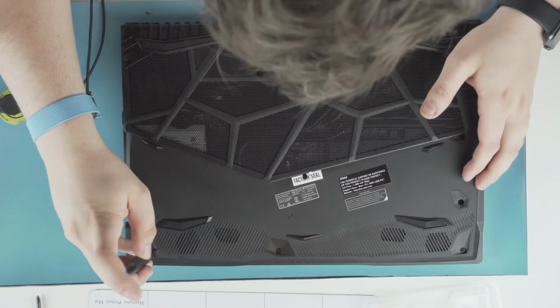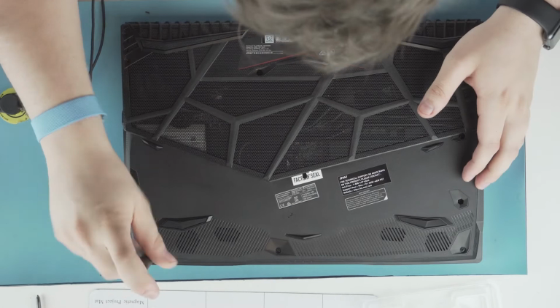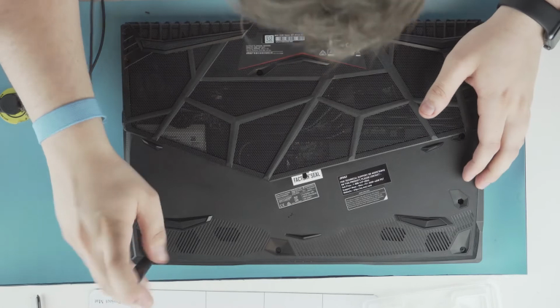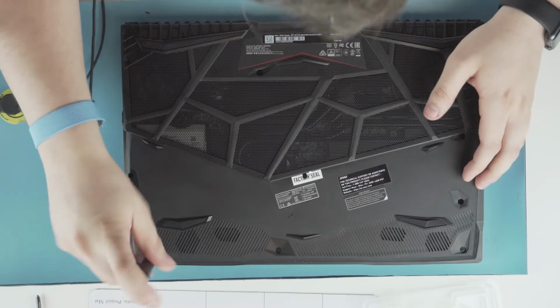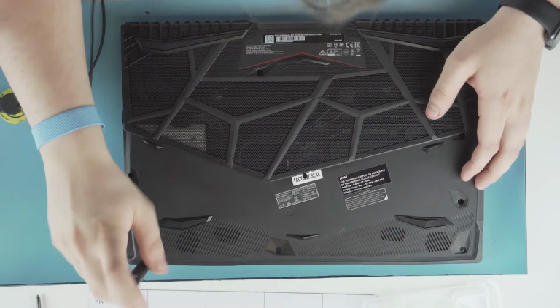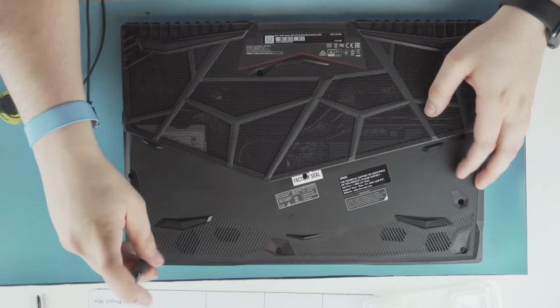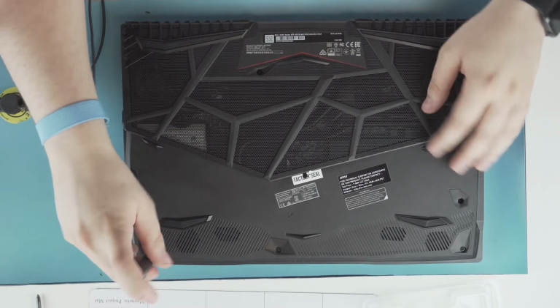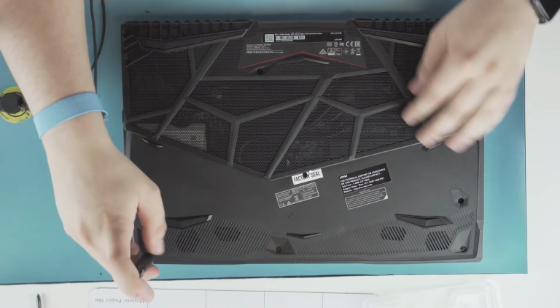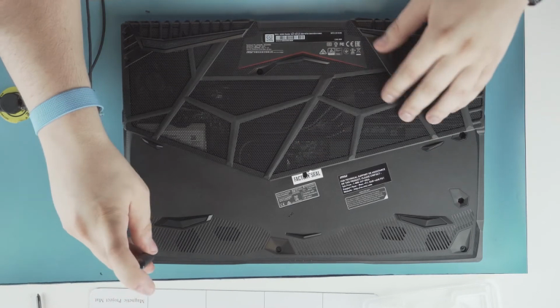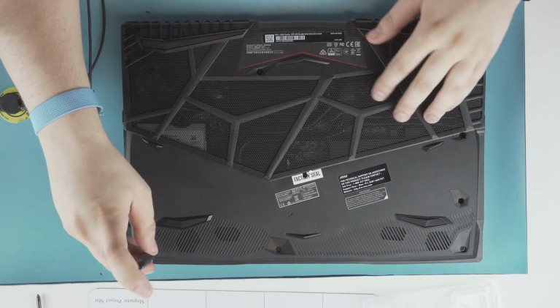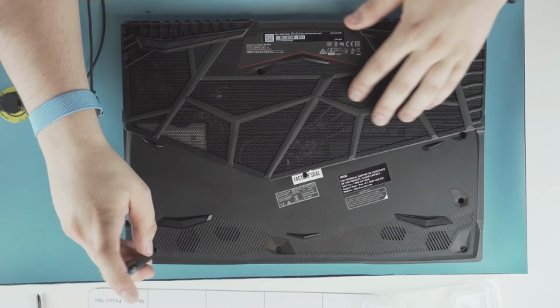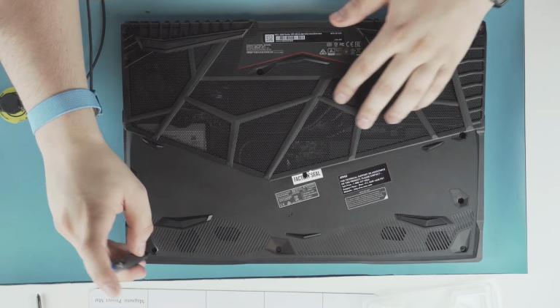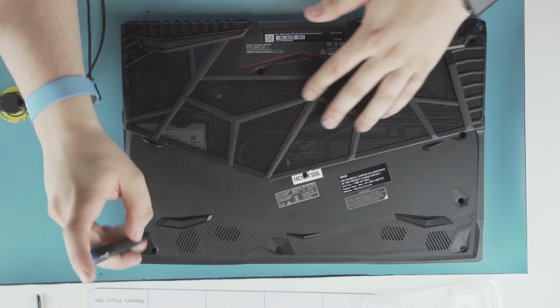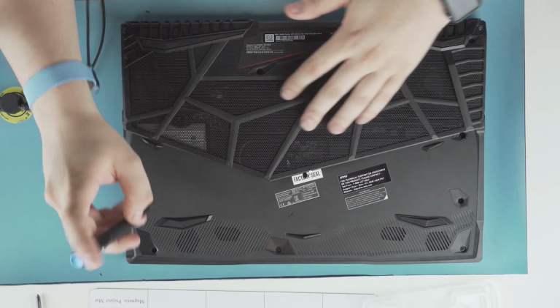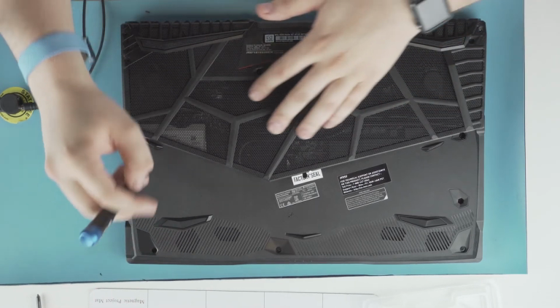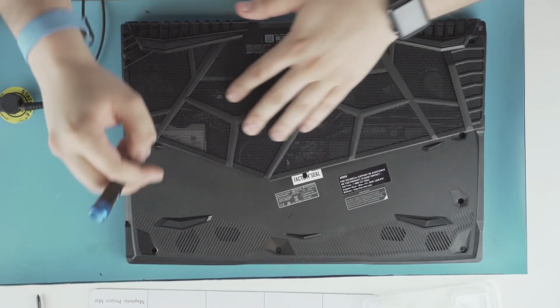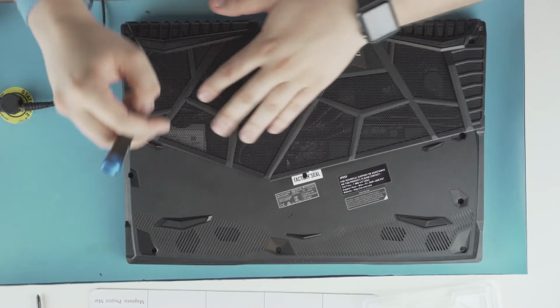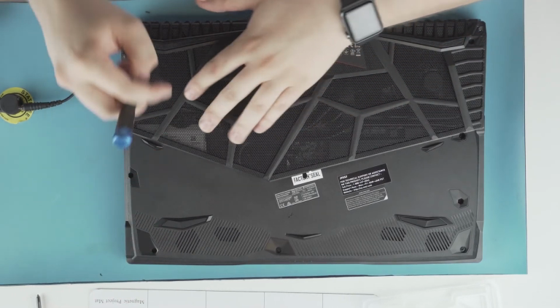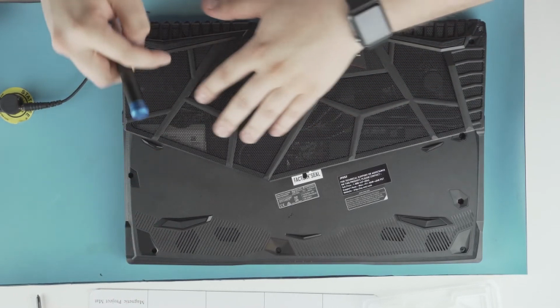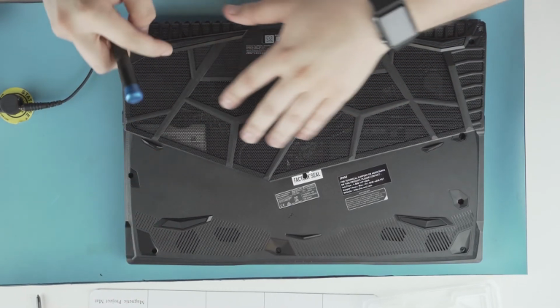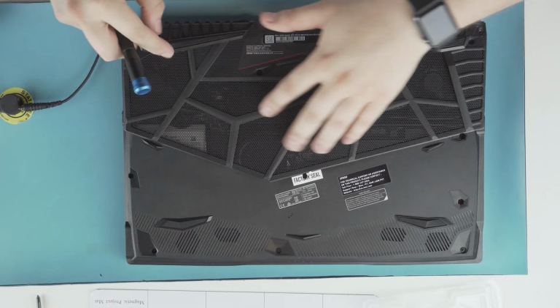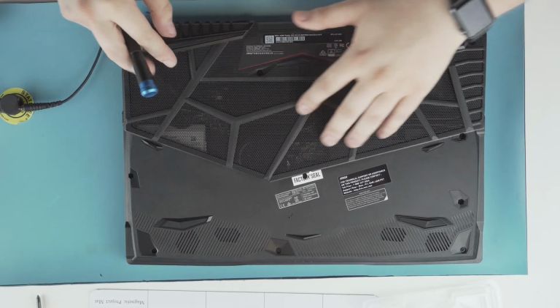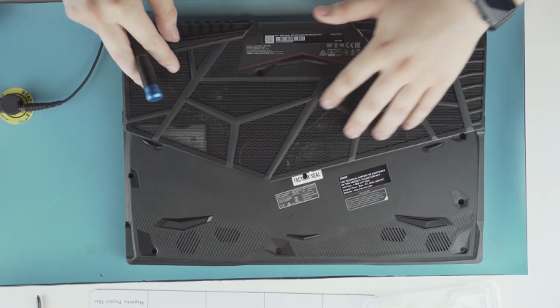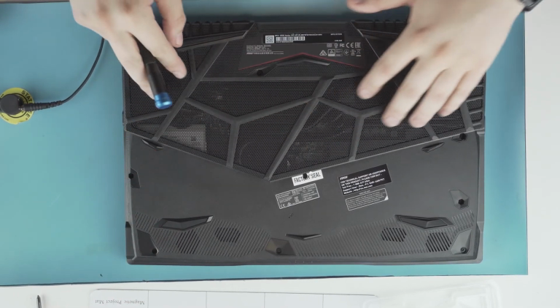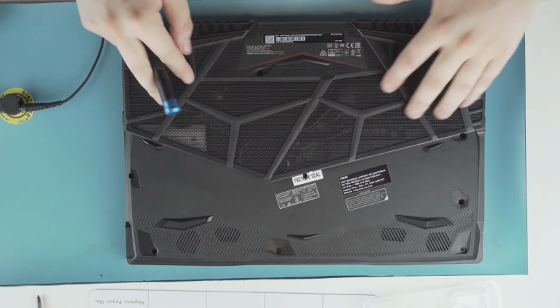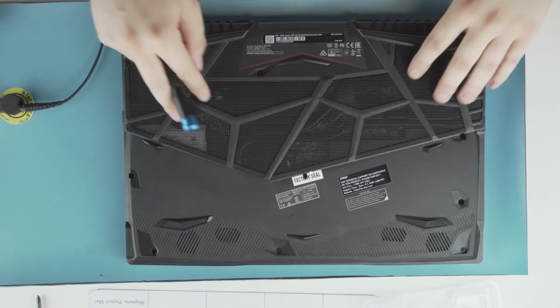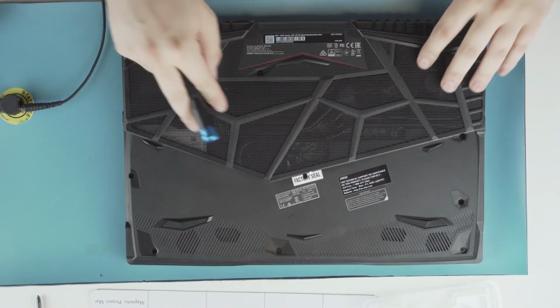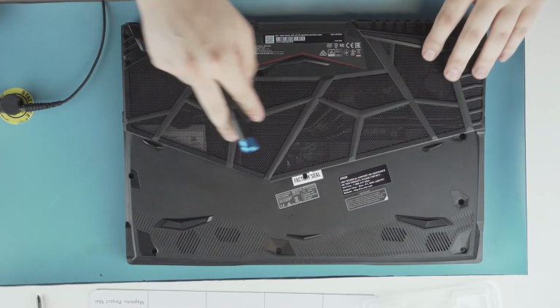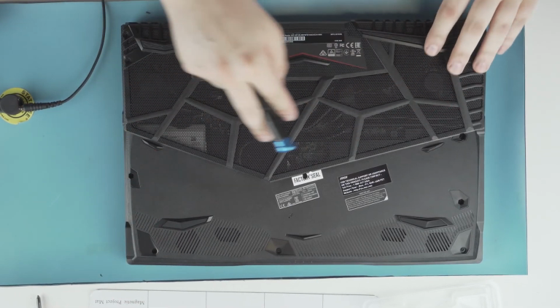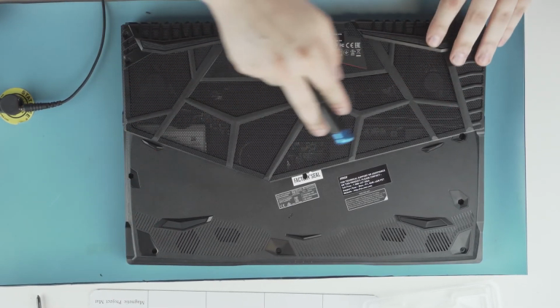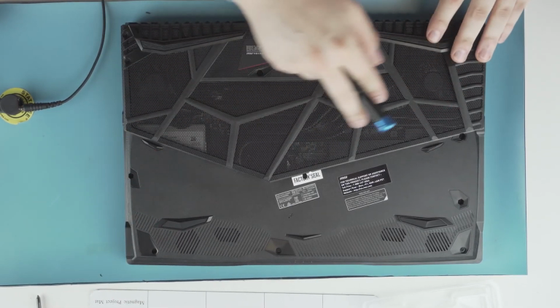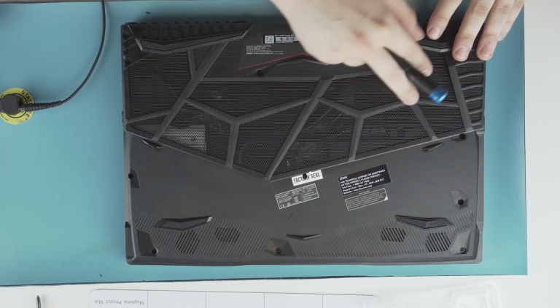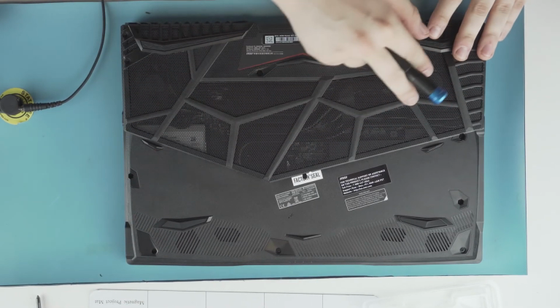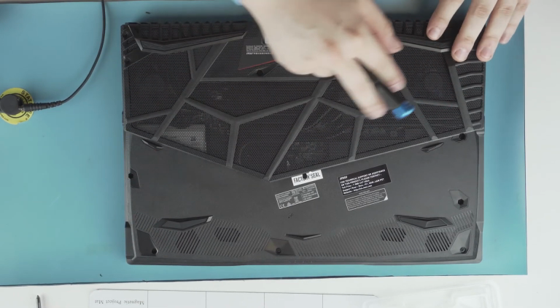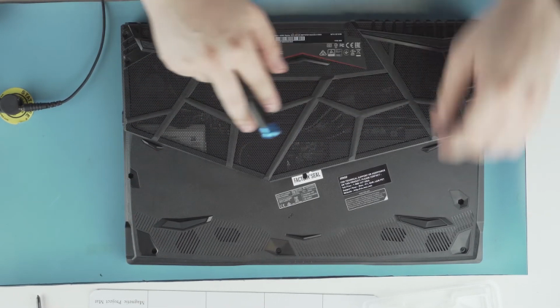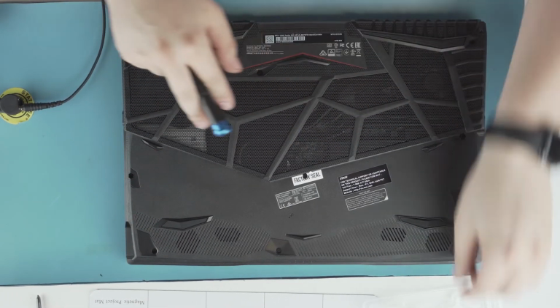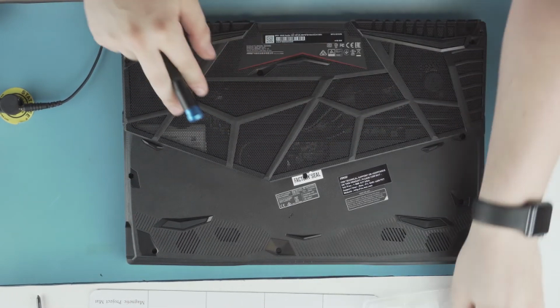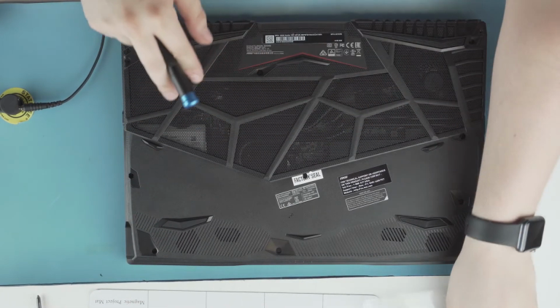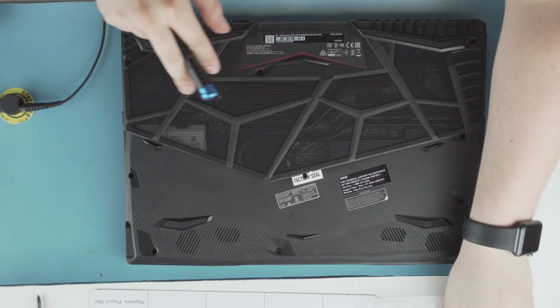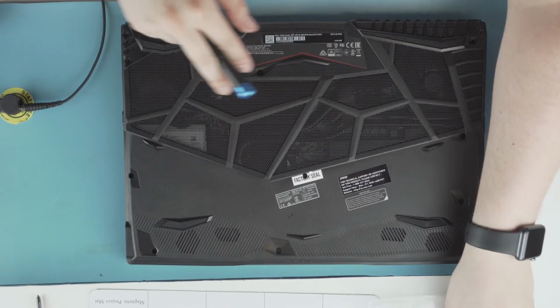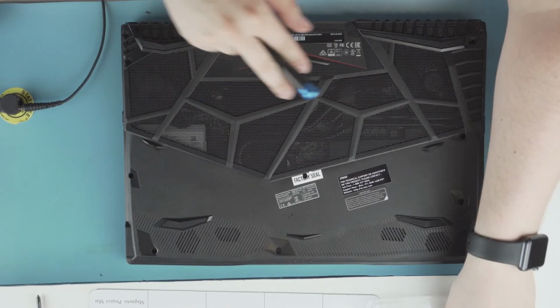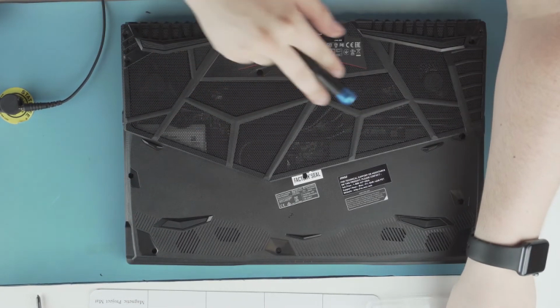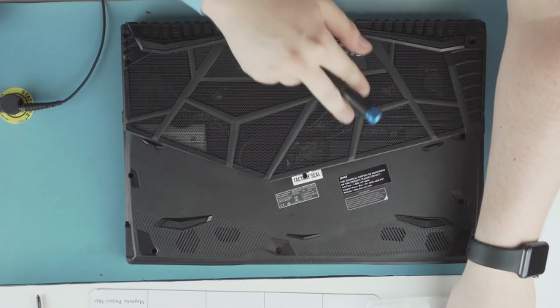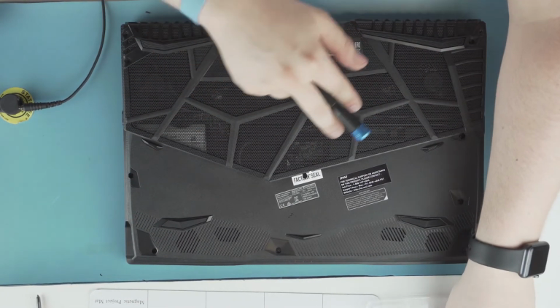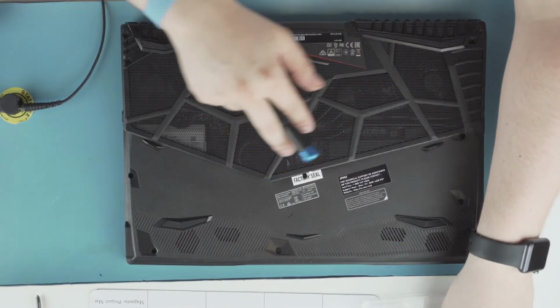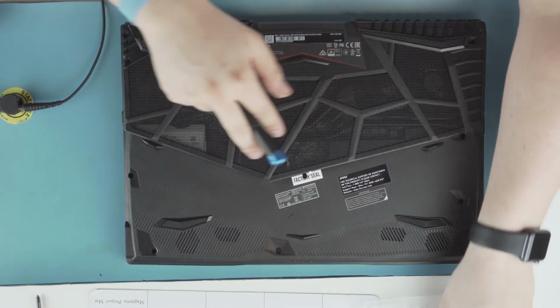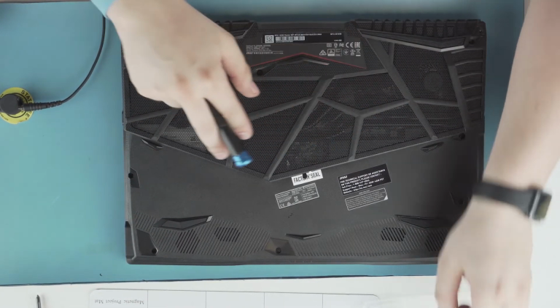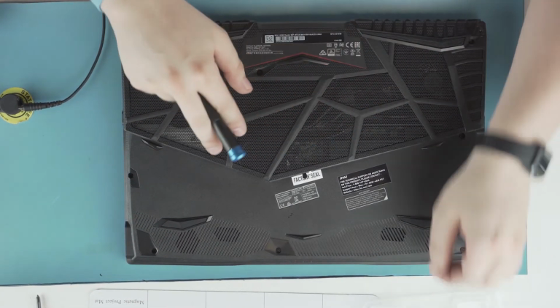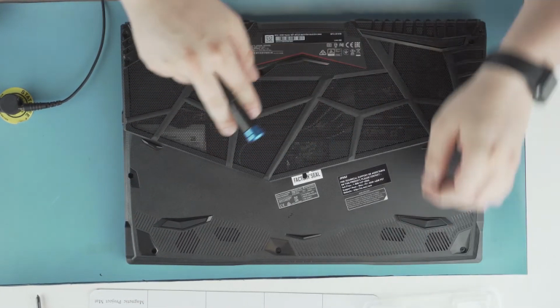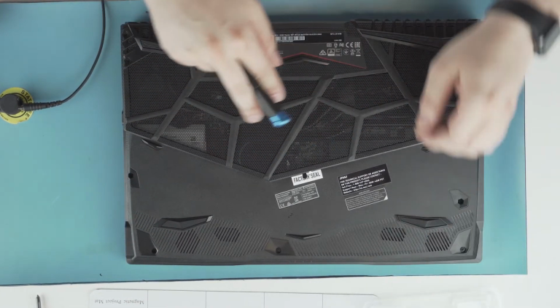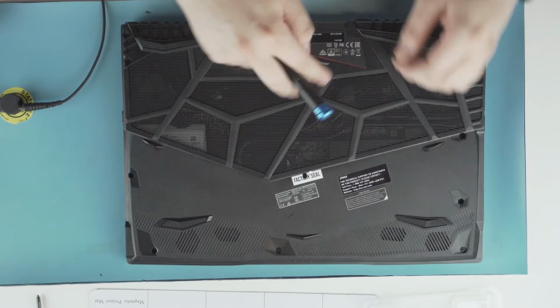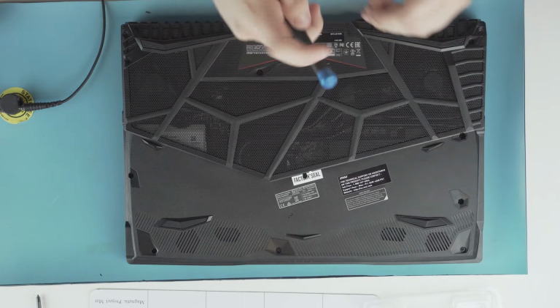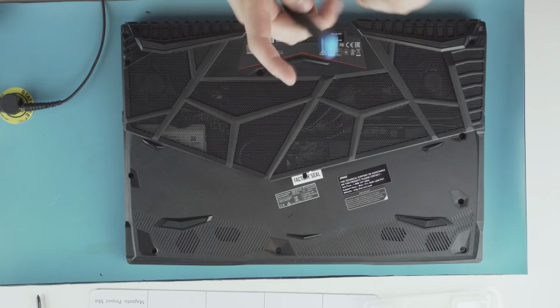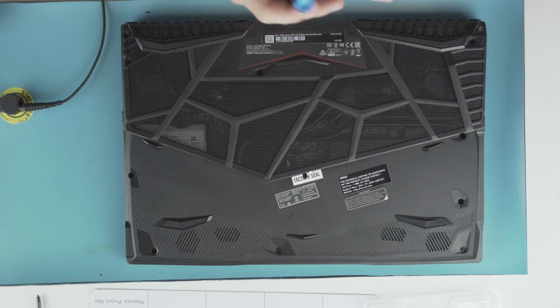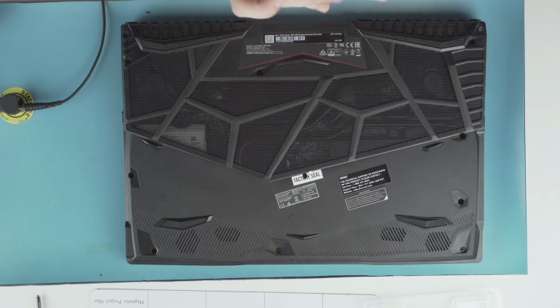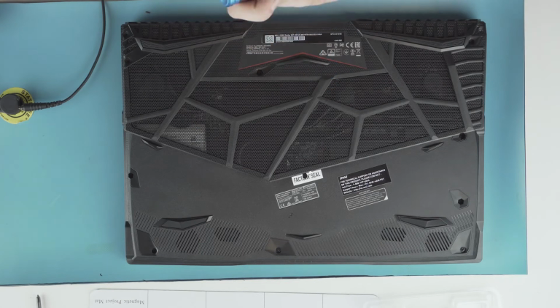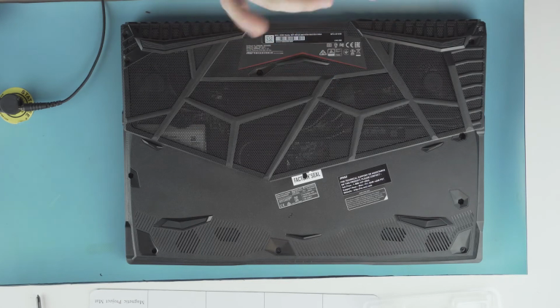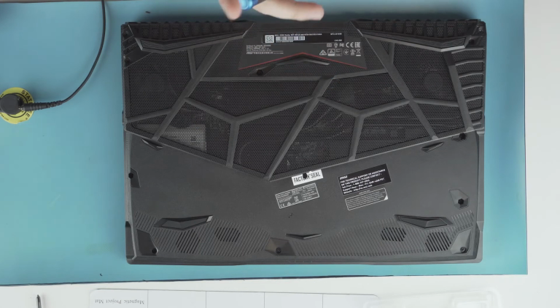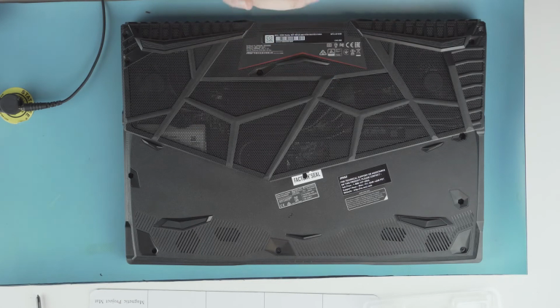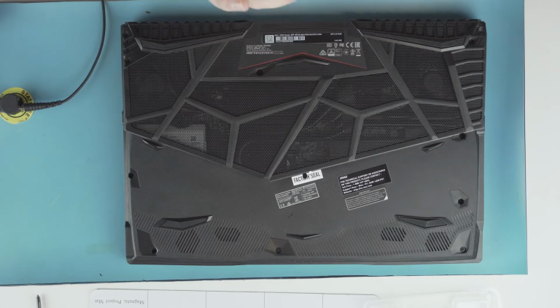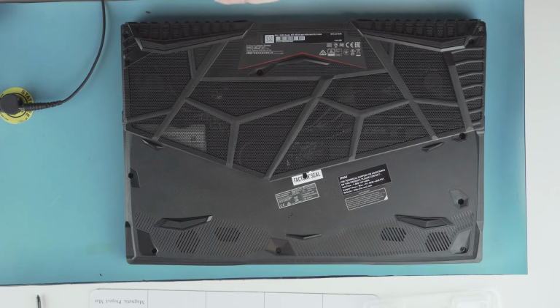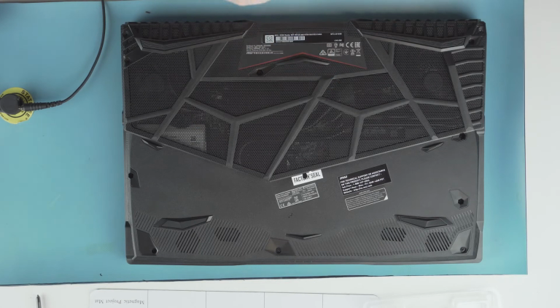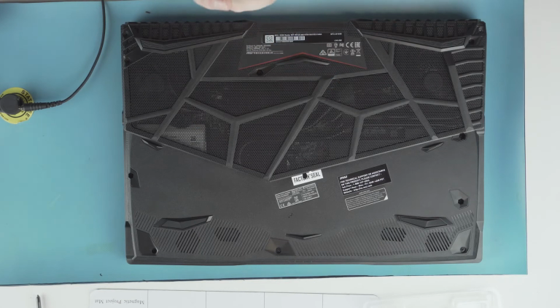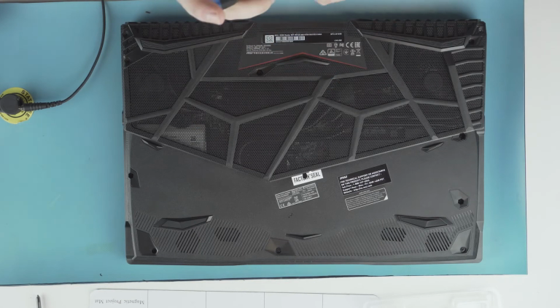Something I like about these new laptops is there's a lot of heat flow here. The whole back is open so these heat pipes have room to breathe.